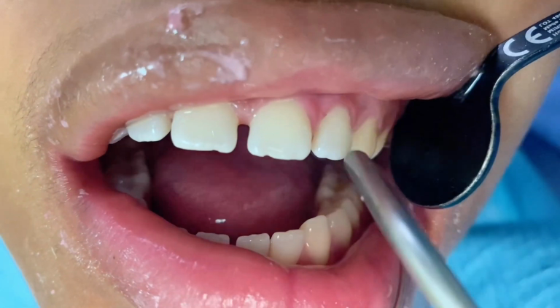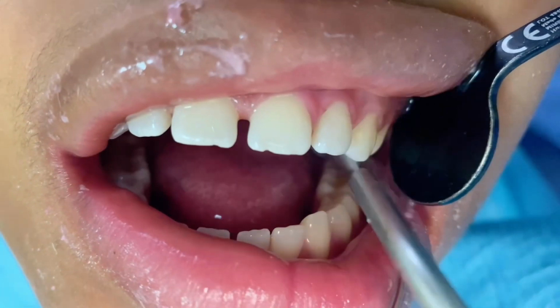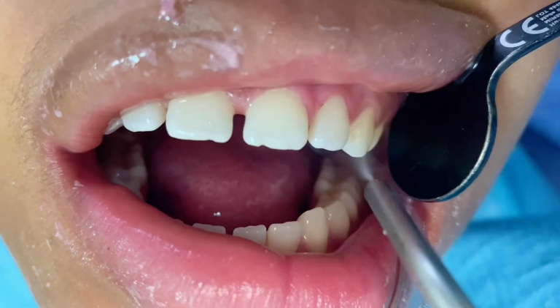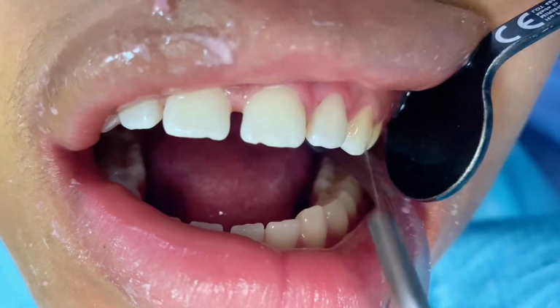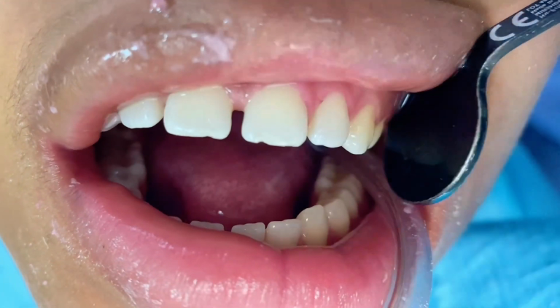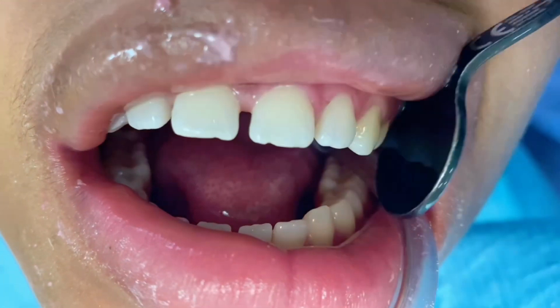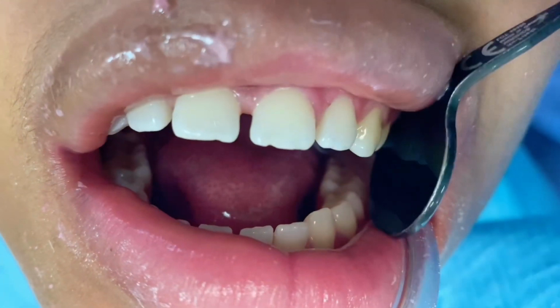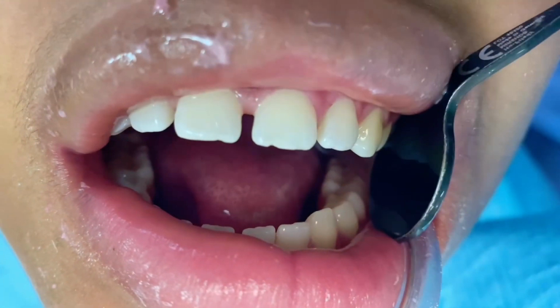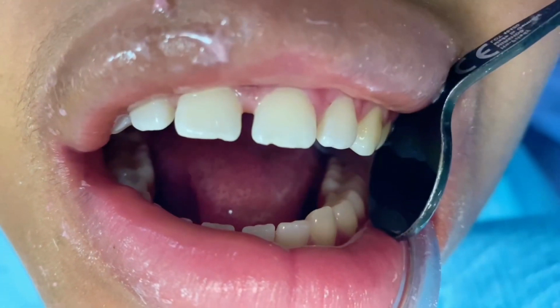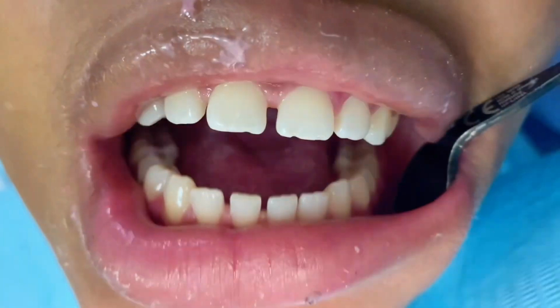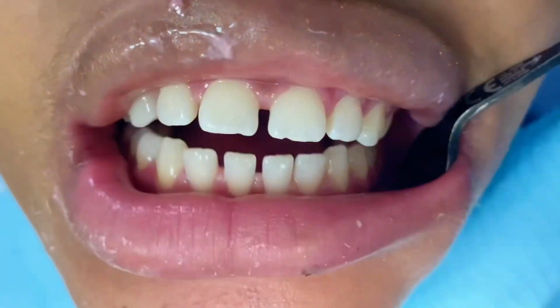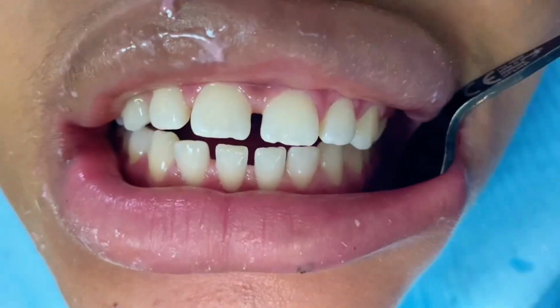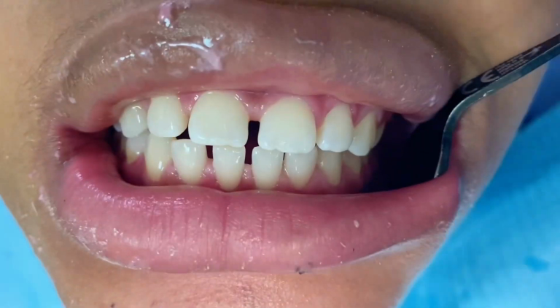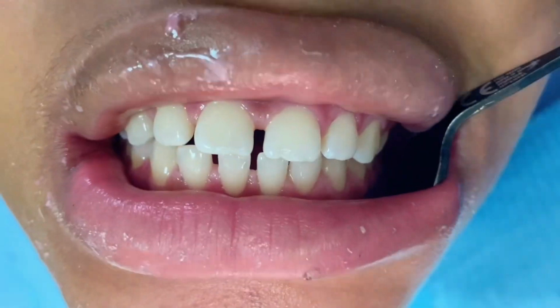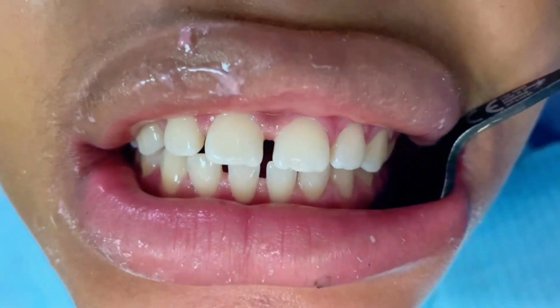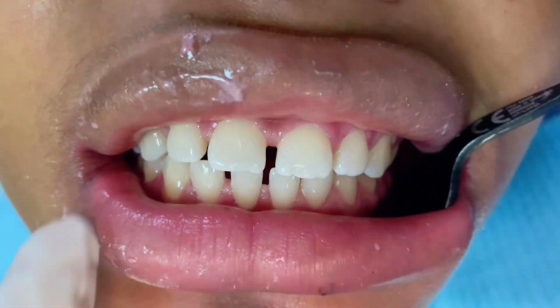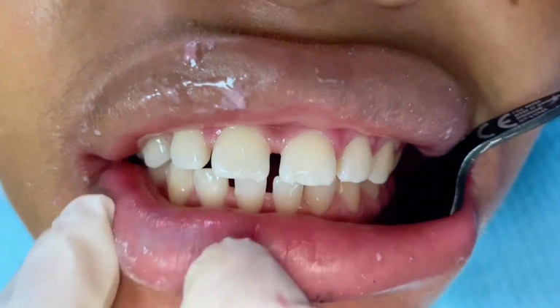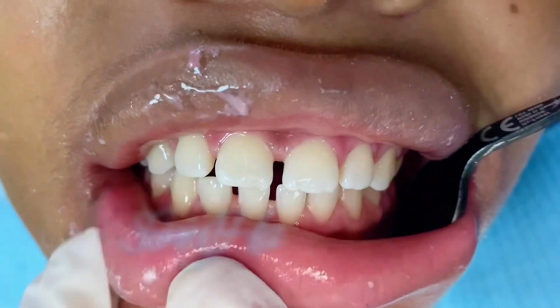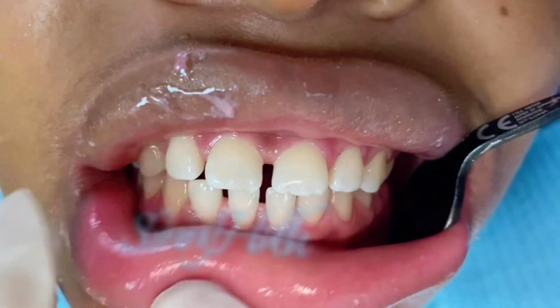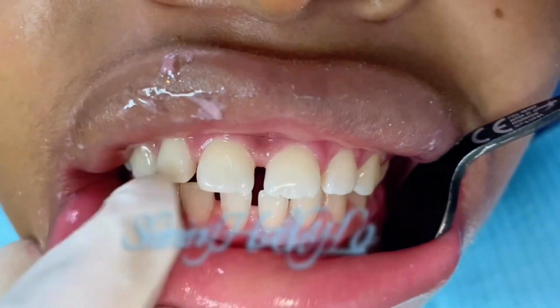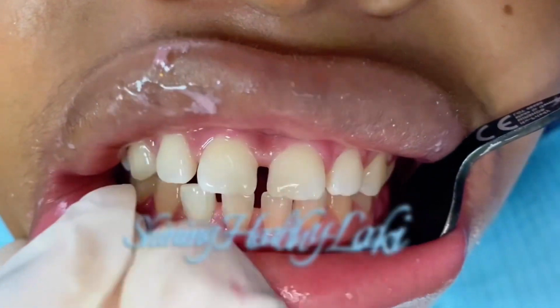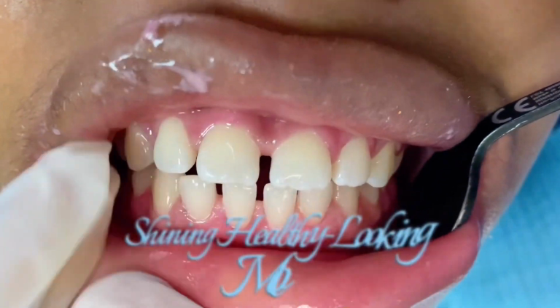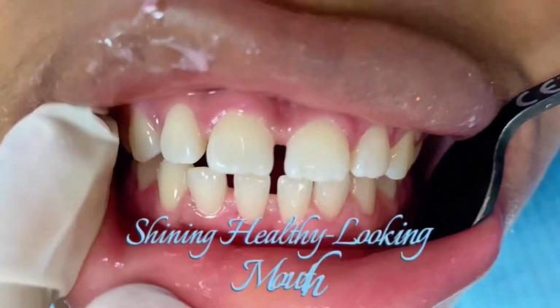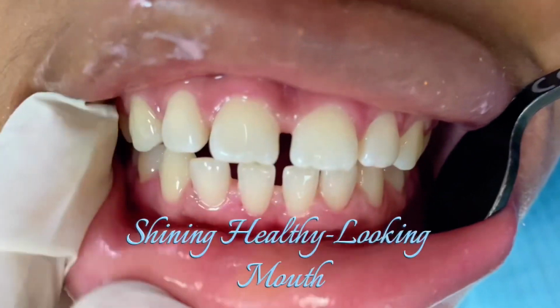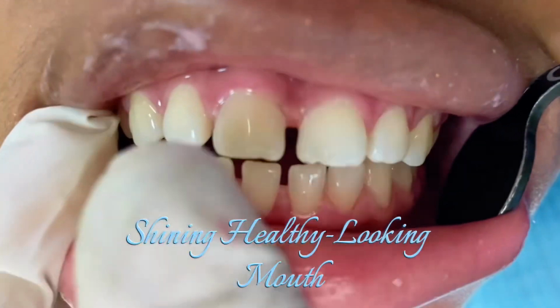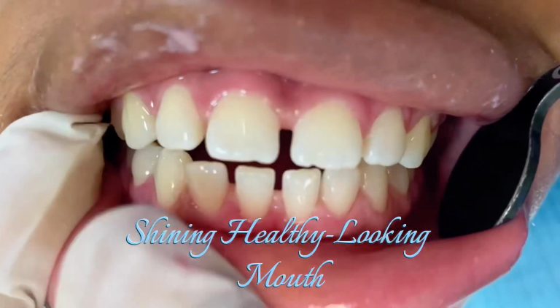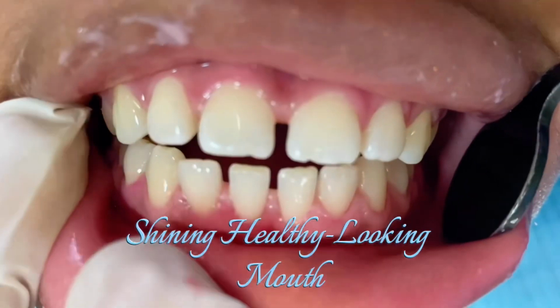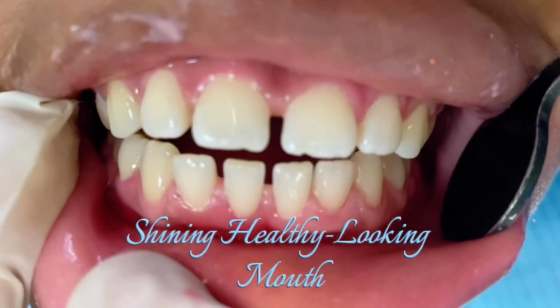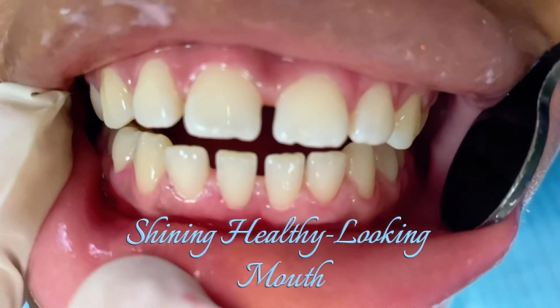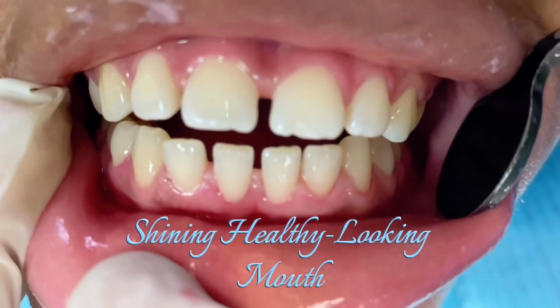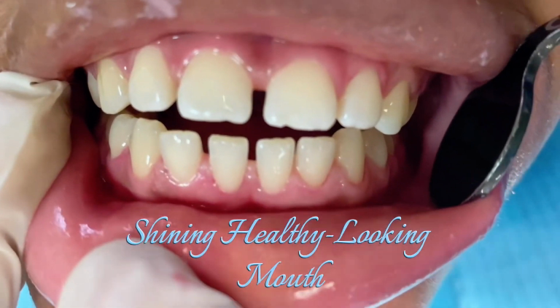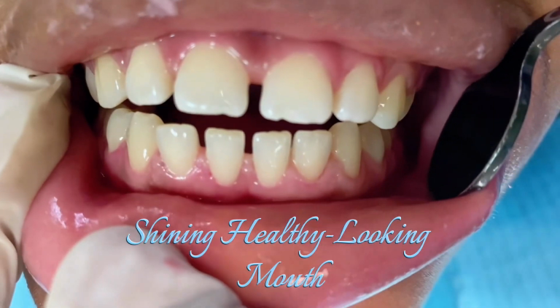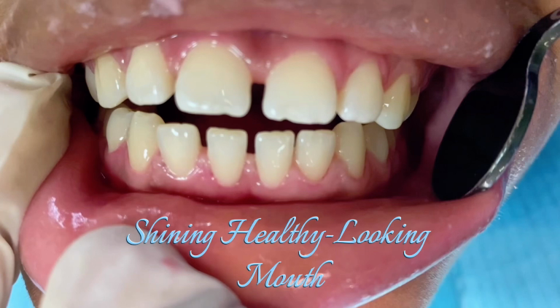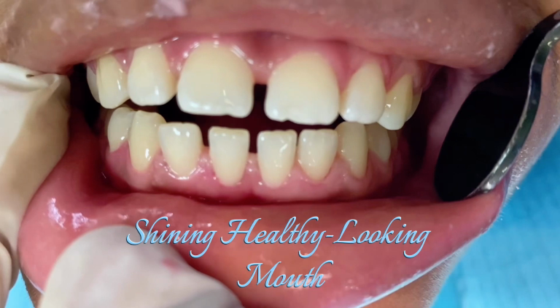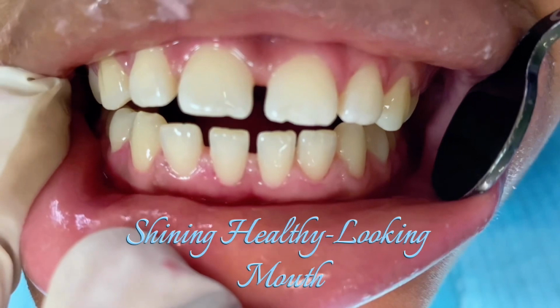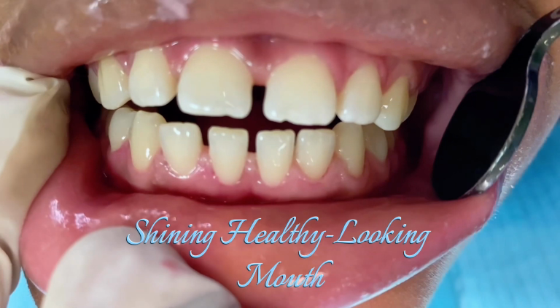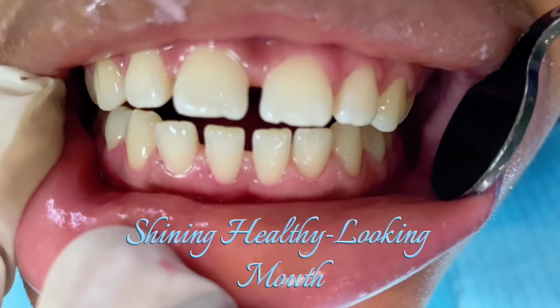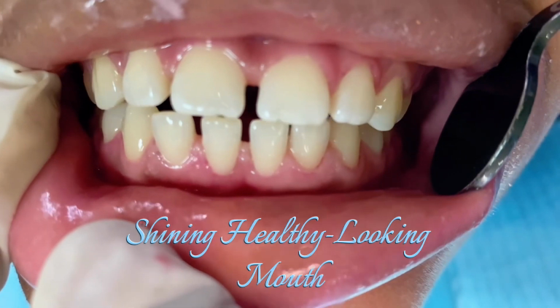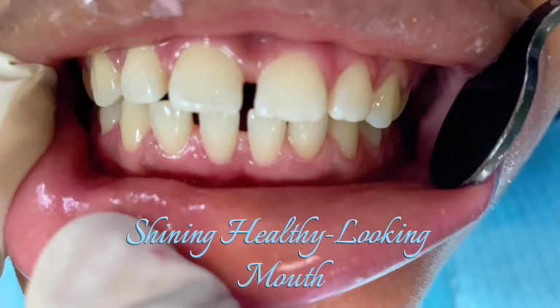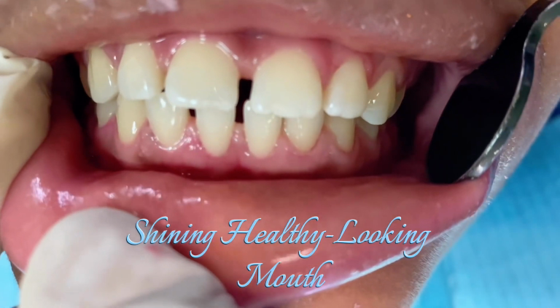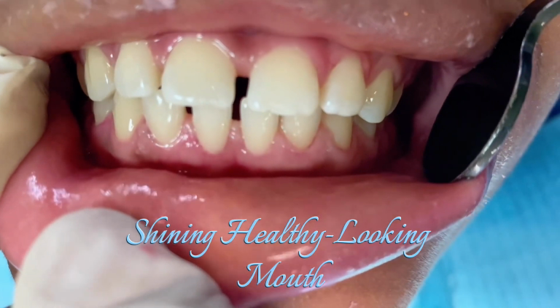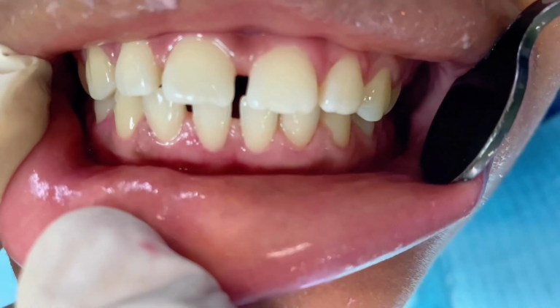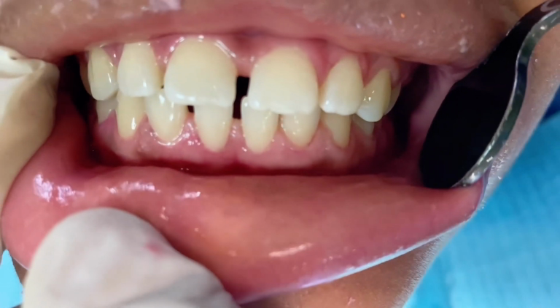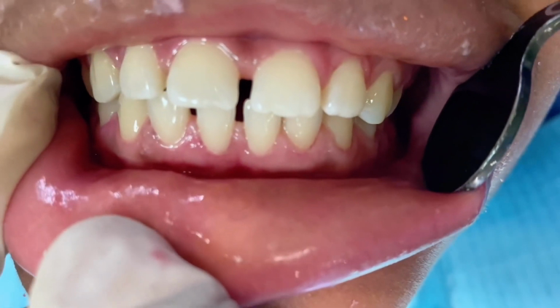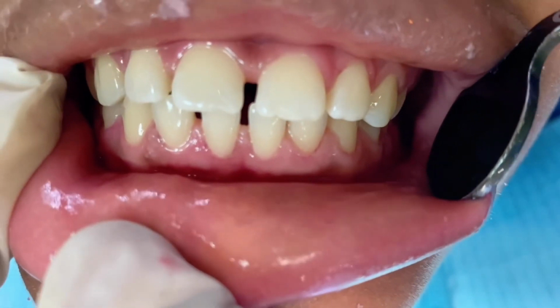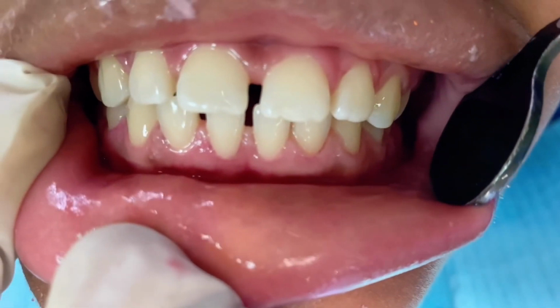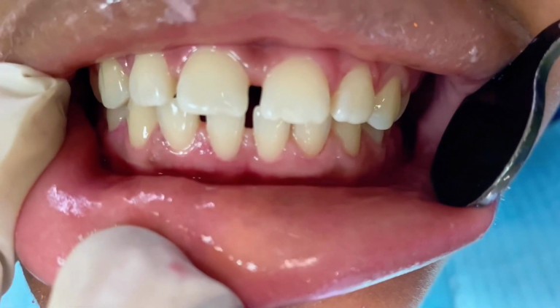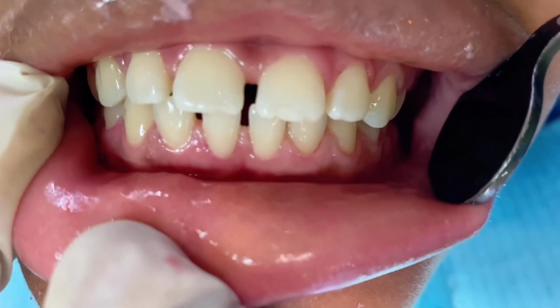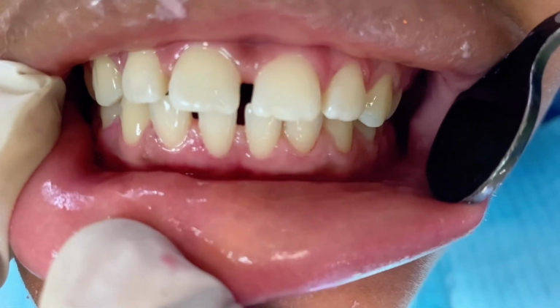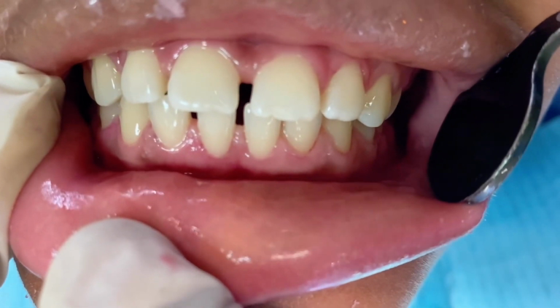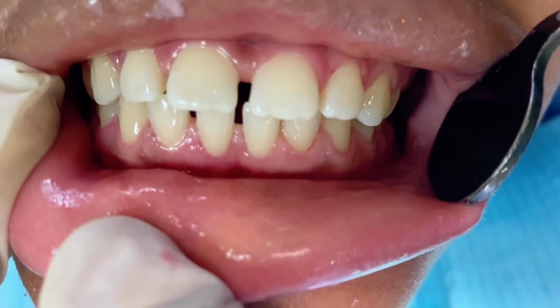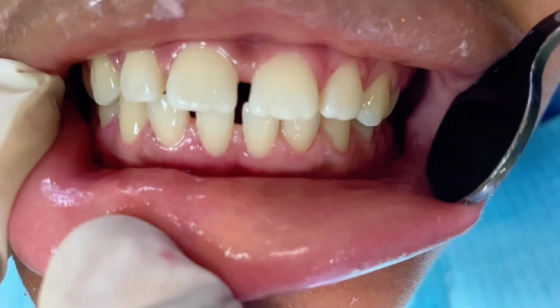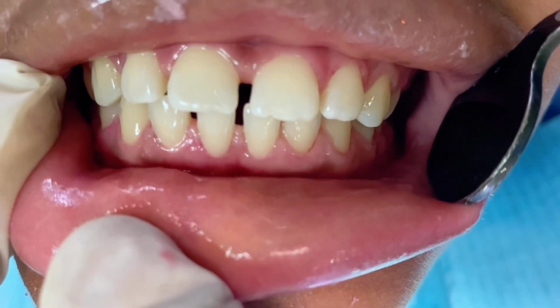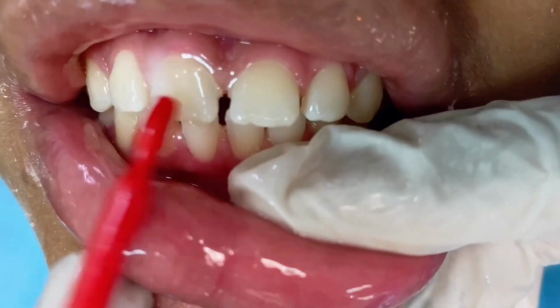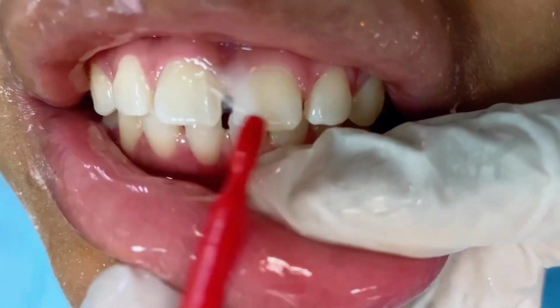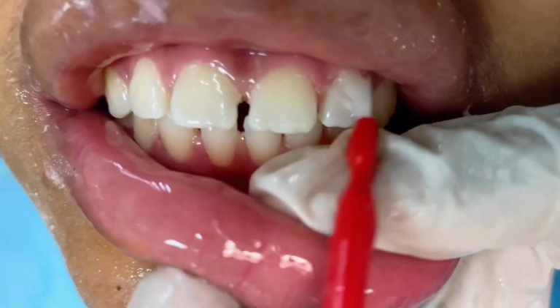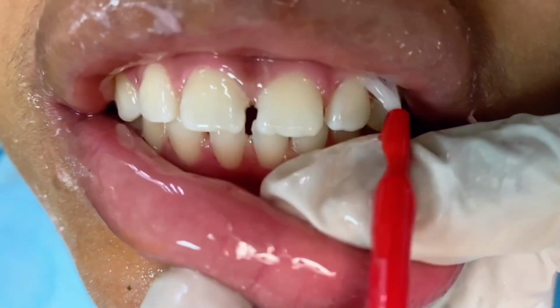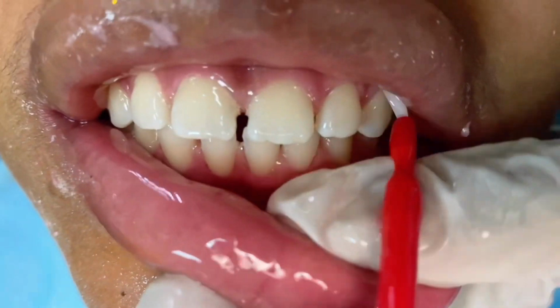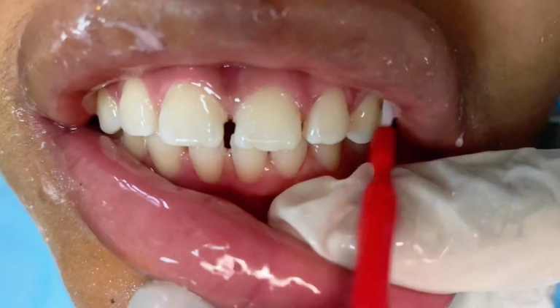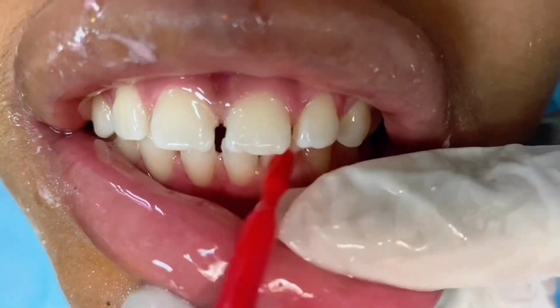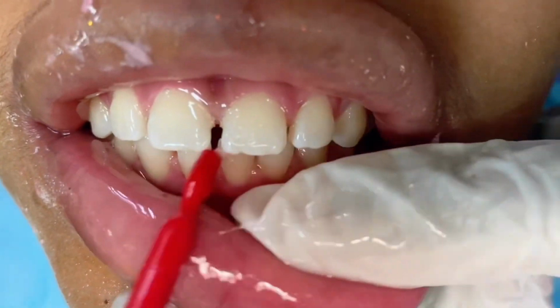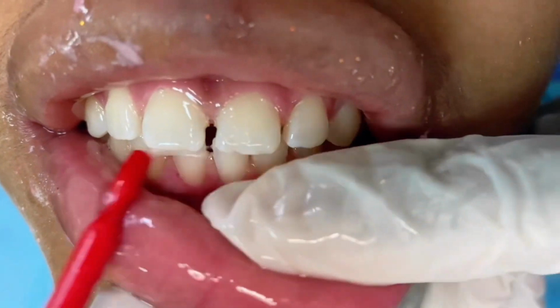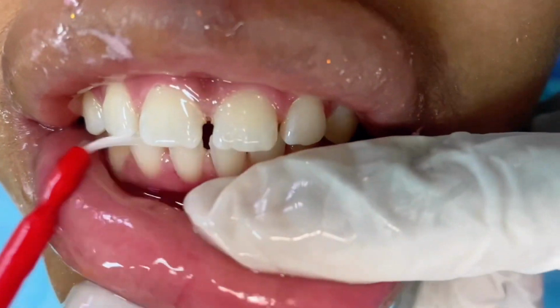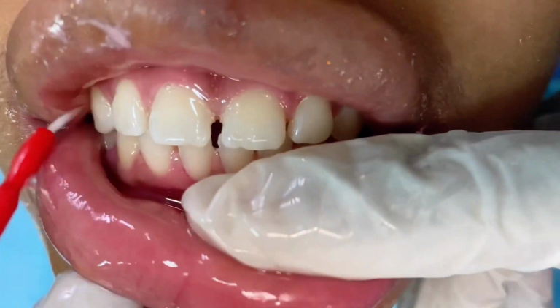I trust you could see the outcome of the dental cleaning — shining, bright, and healthy-looking teeth and gums. That's the goal.